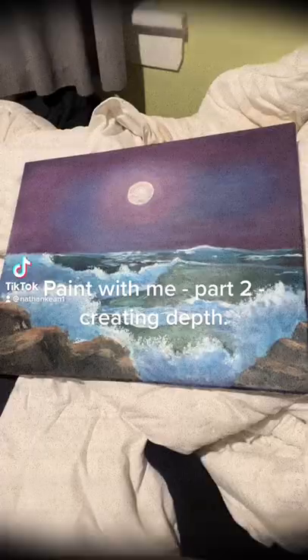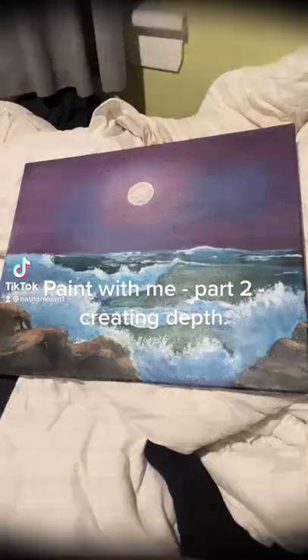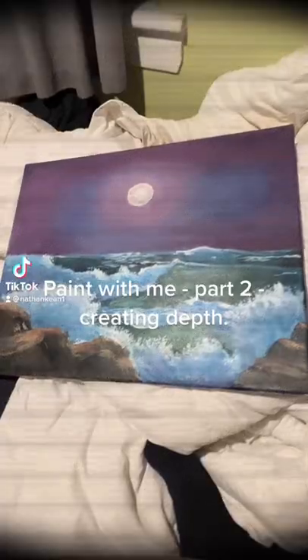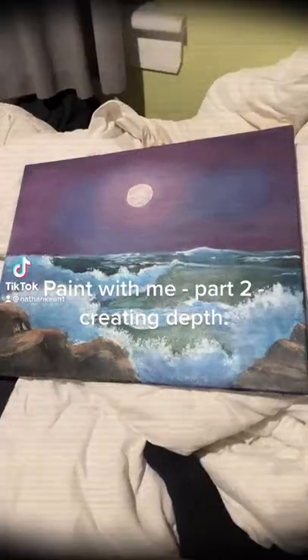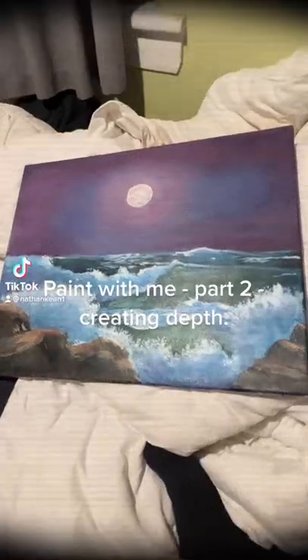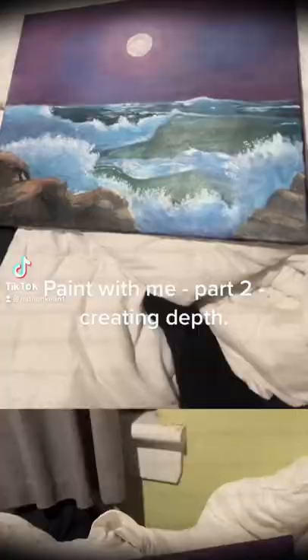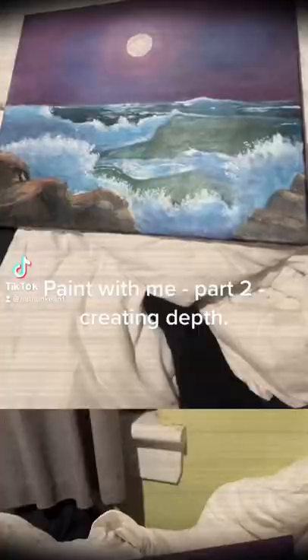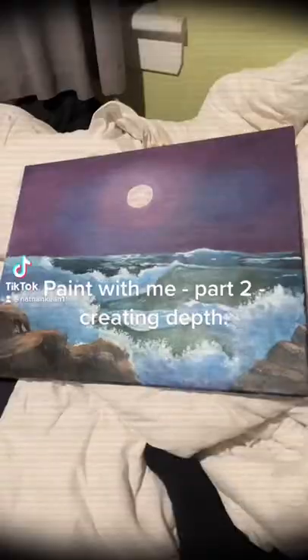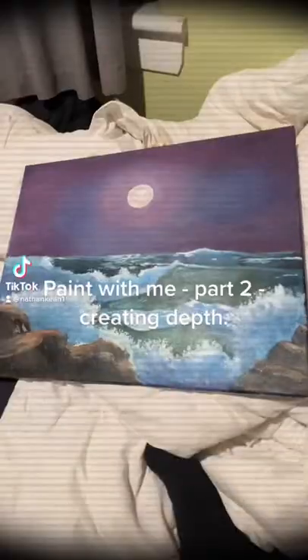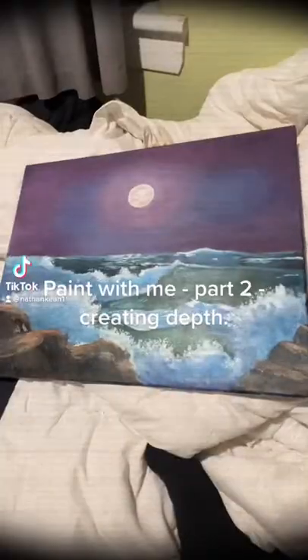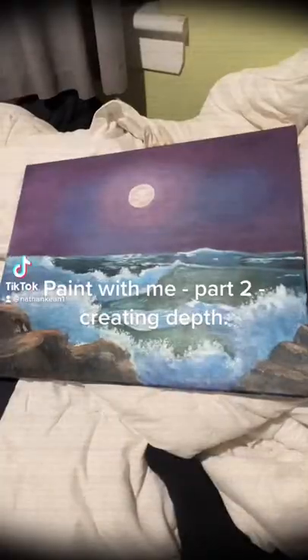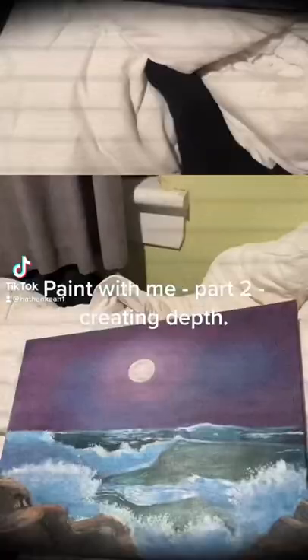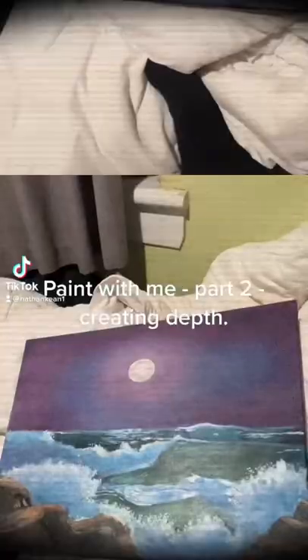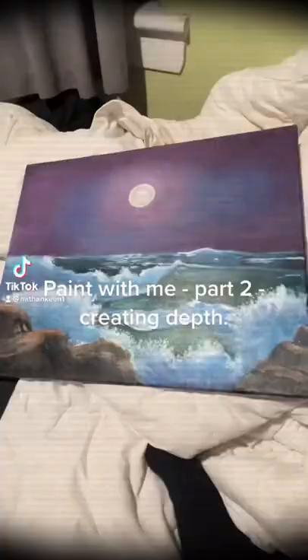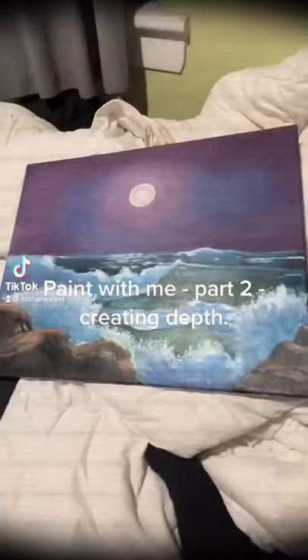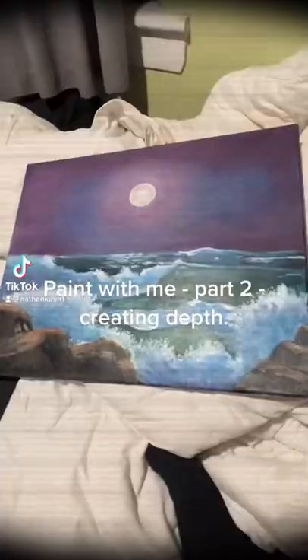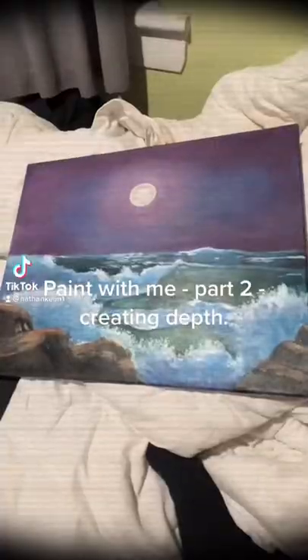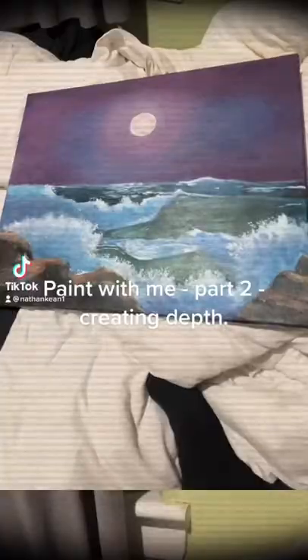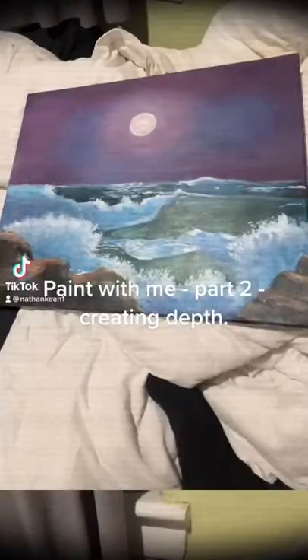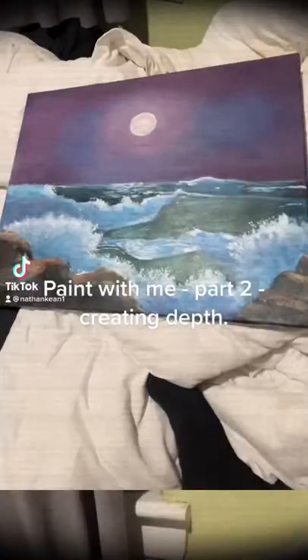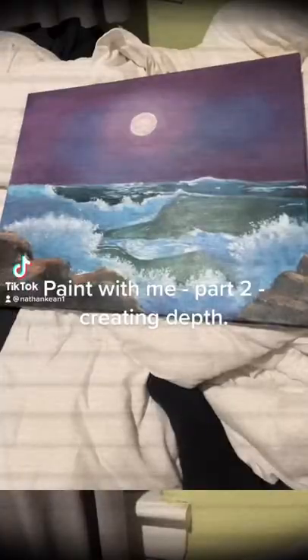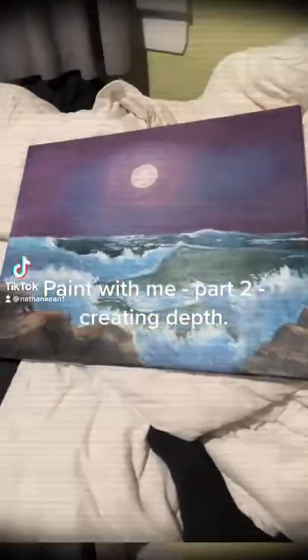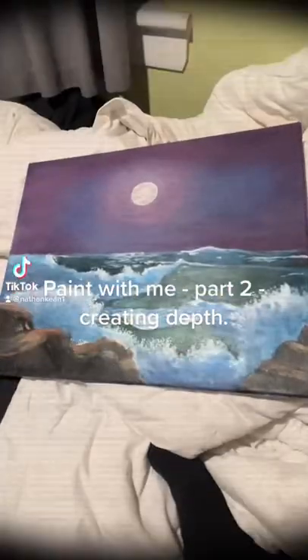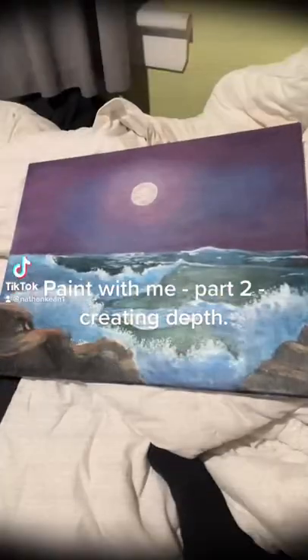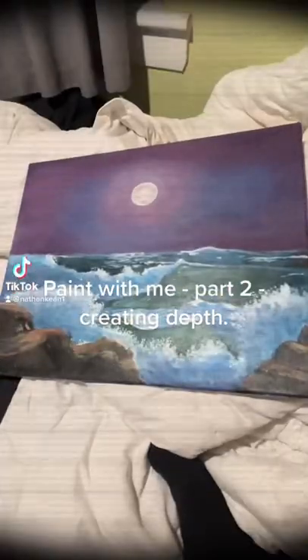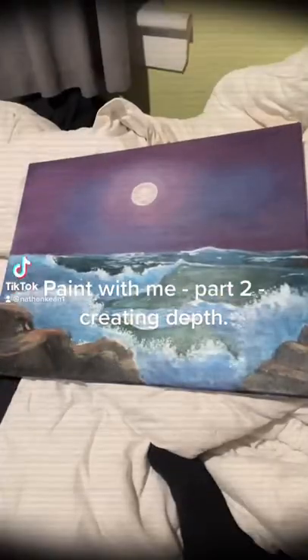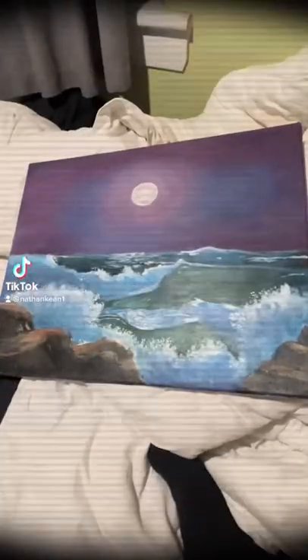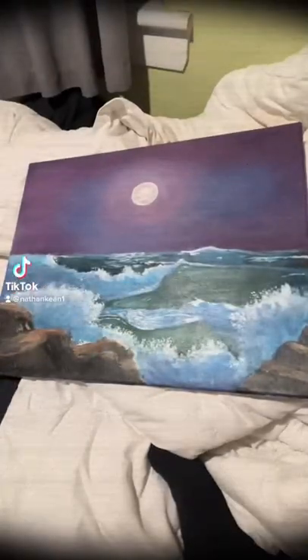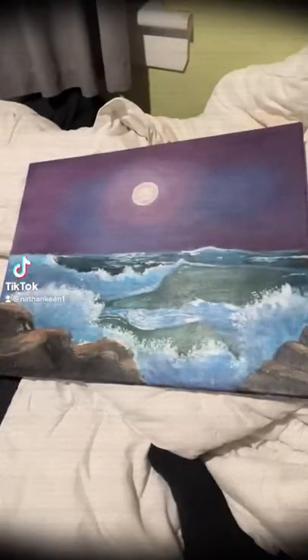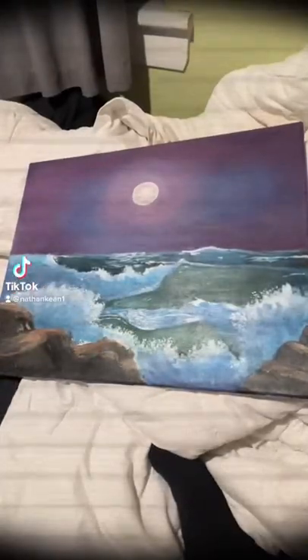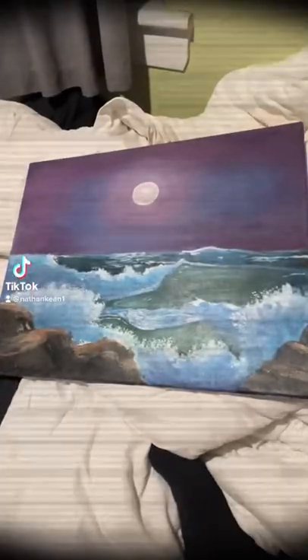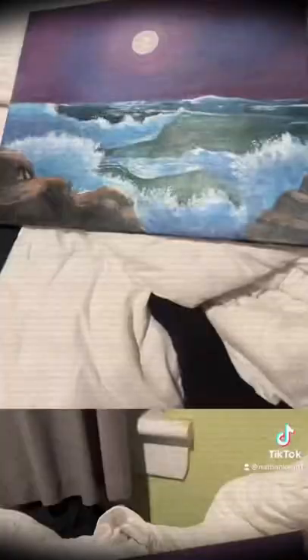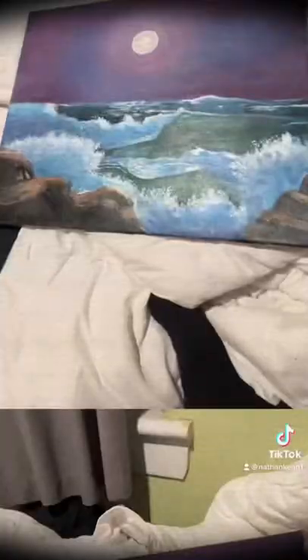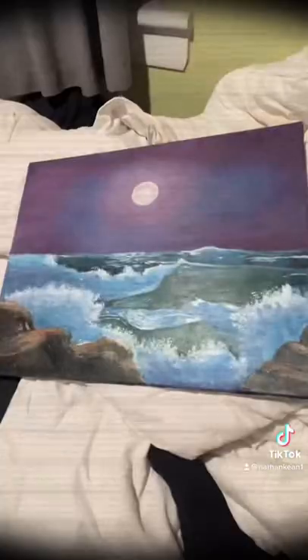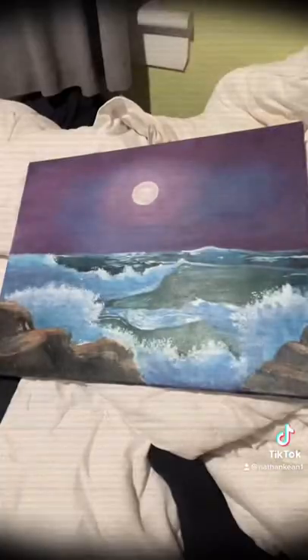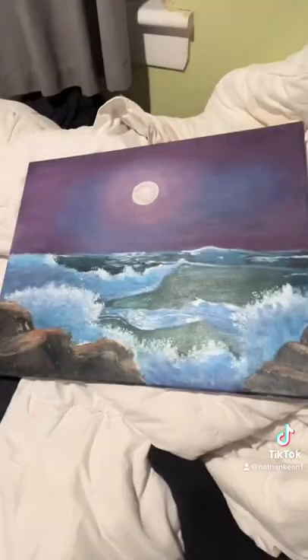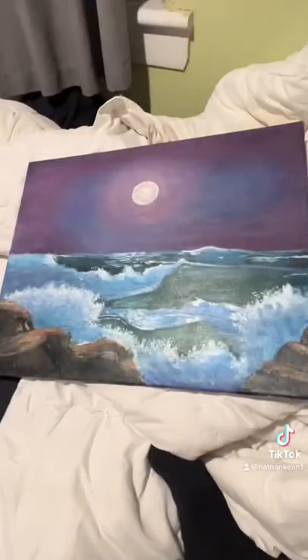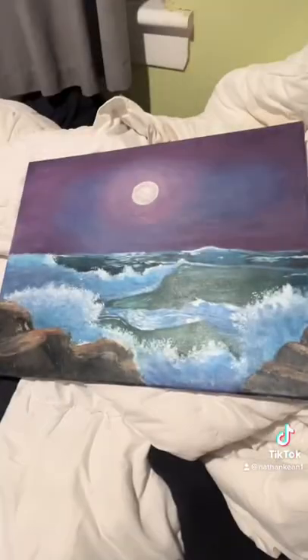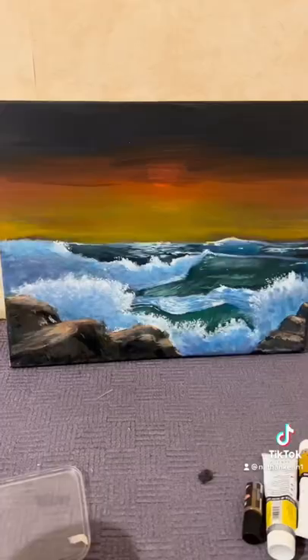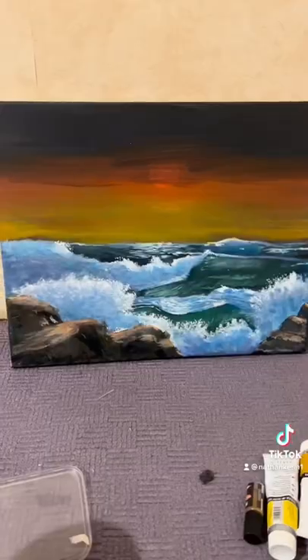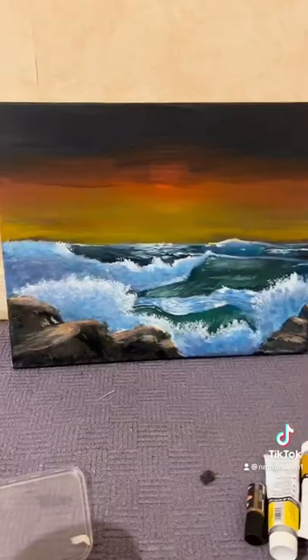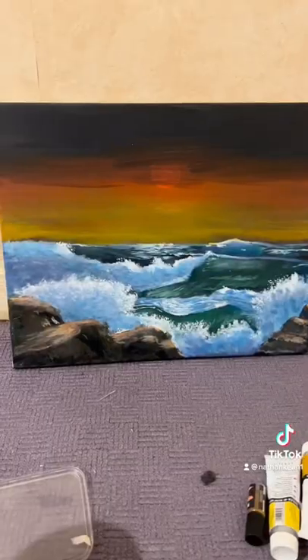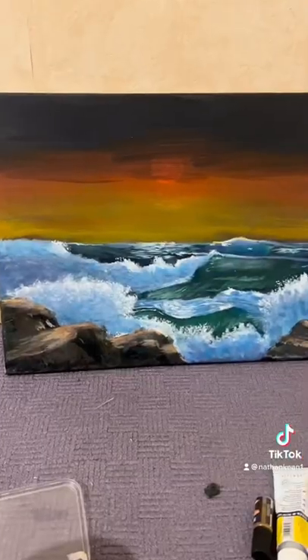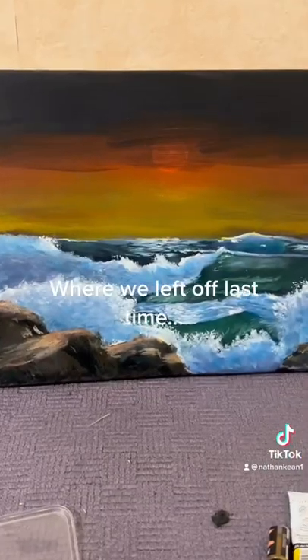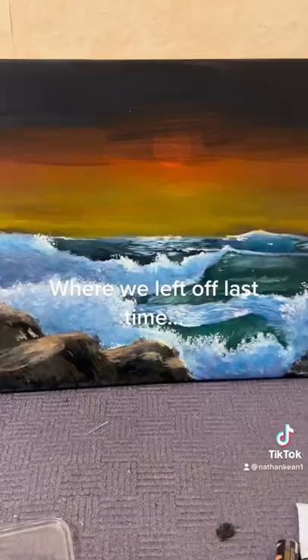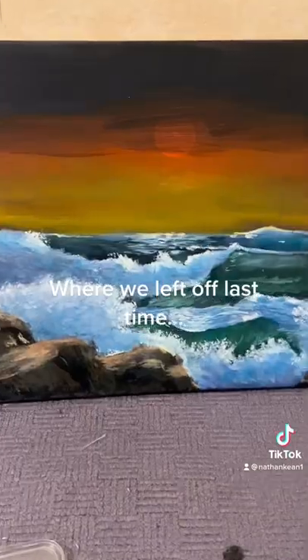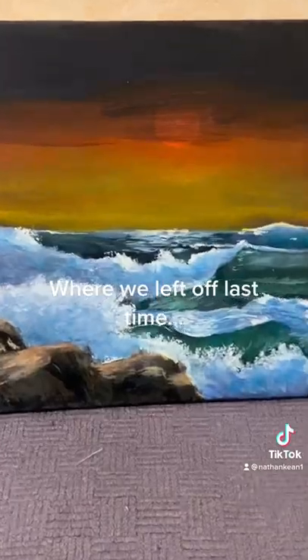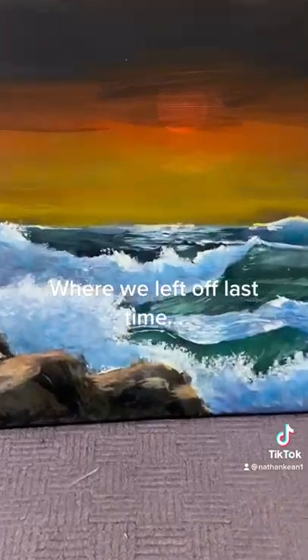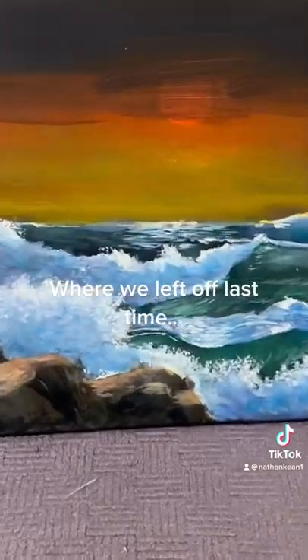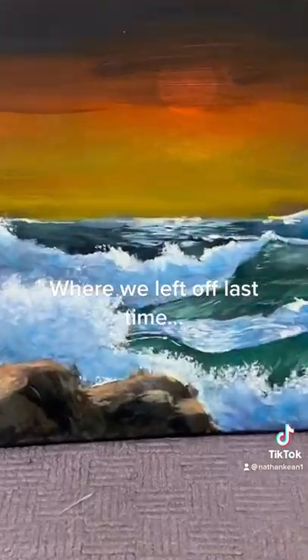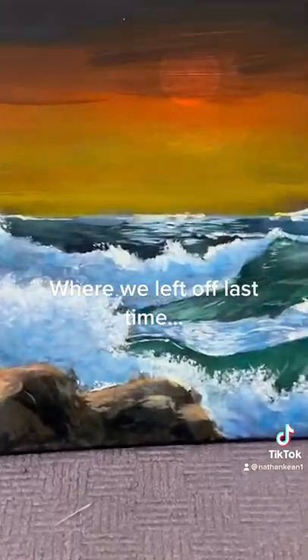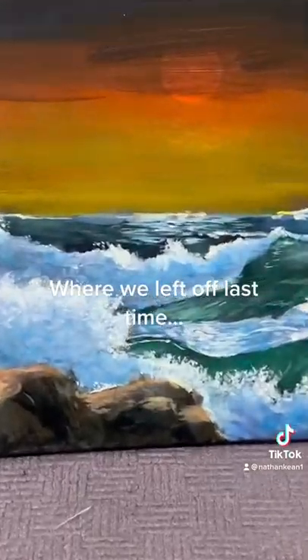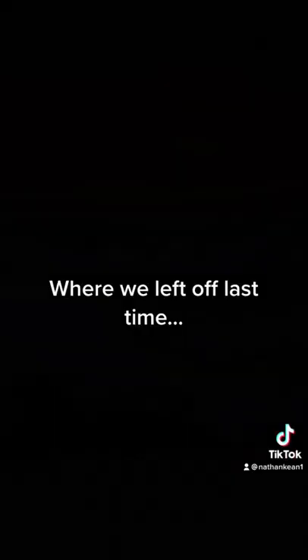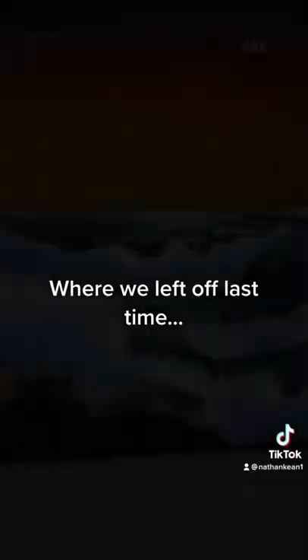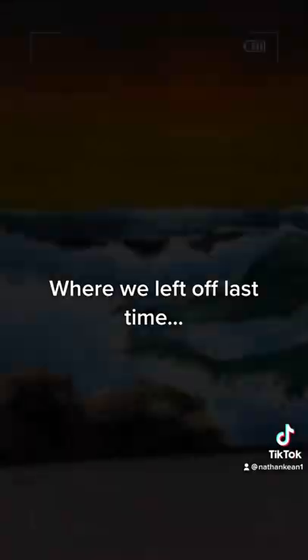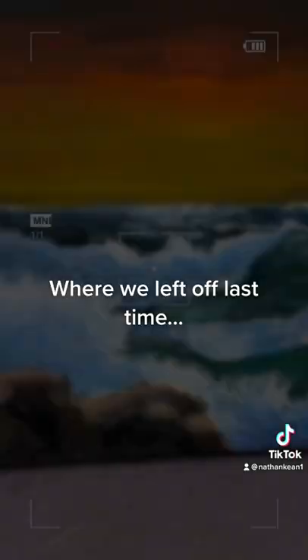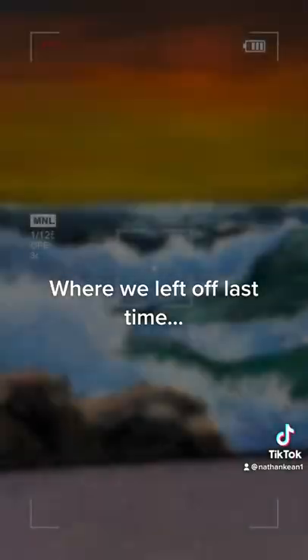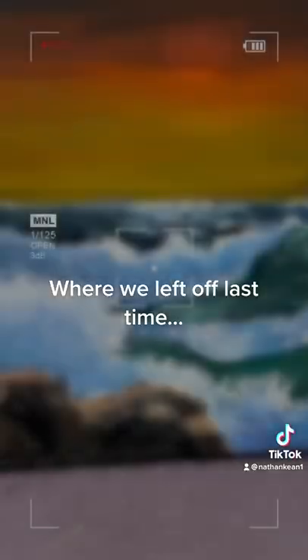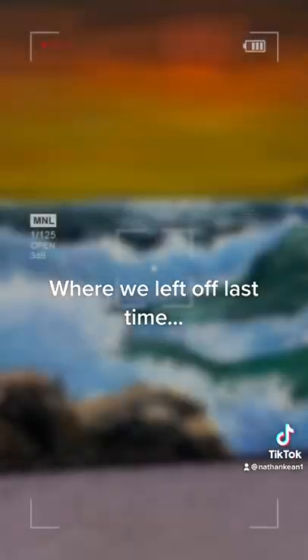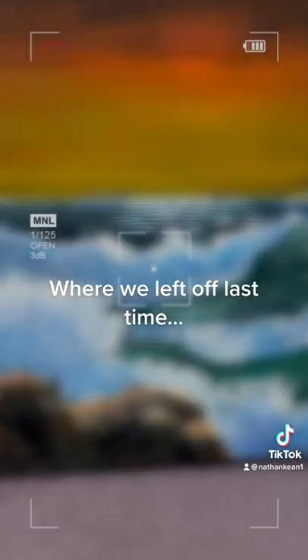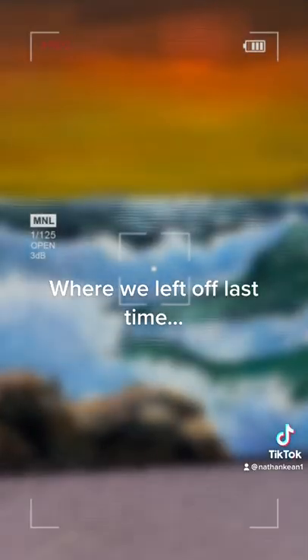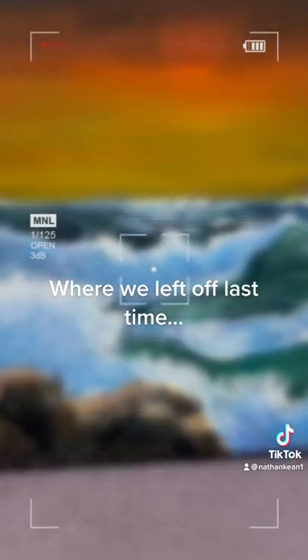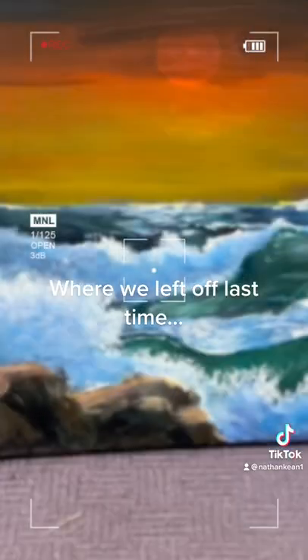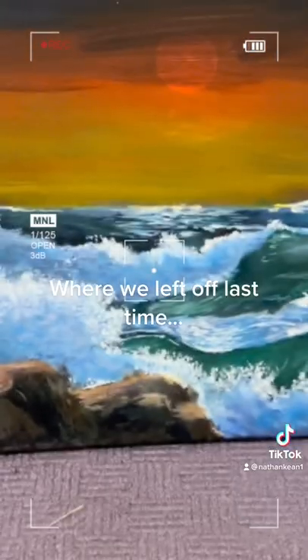Paint With Me, Part 2: Creating Depth. Where we left off last time.